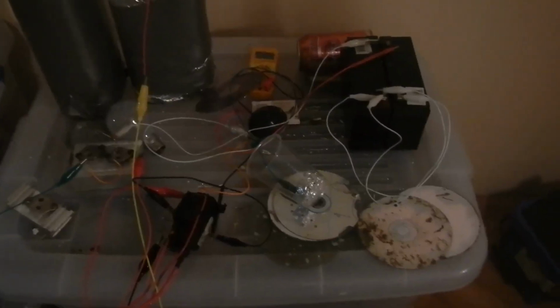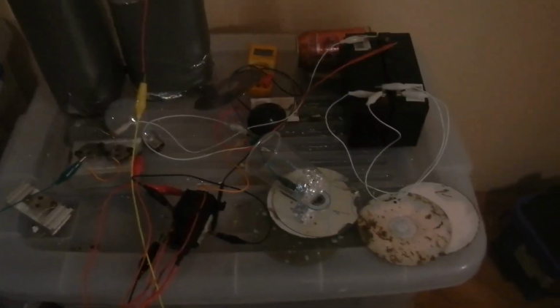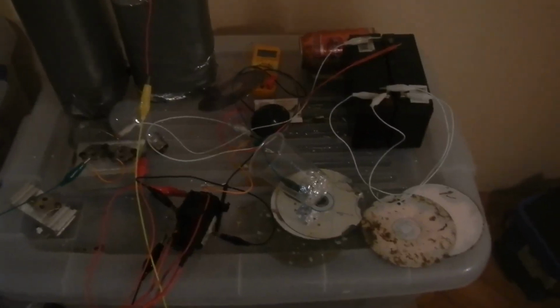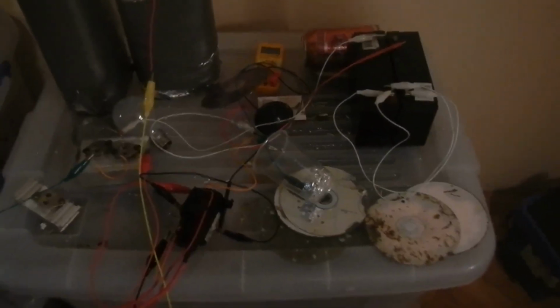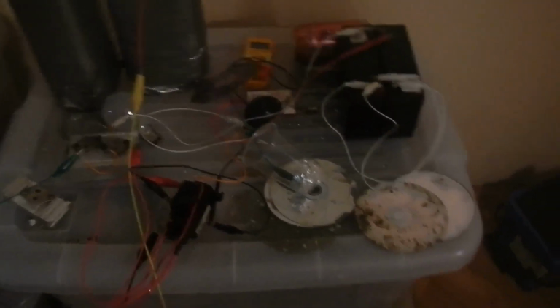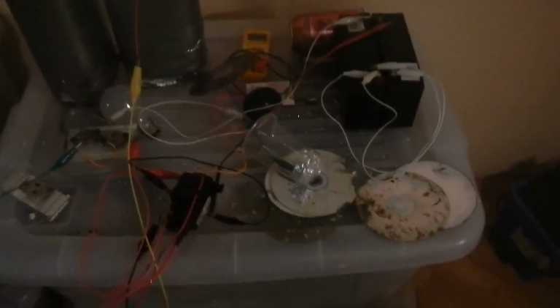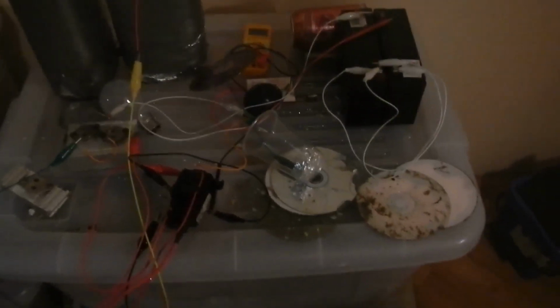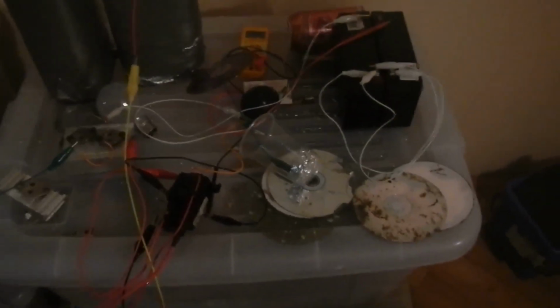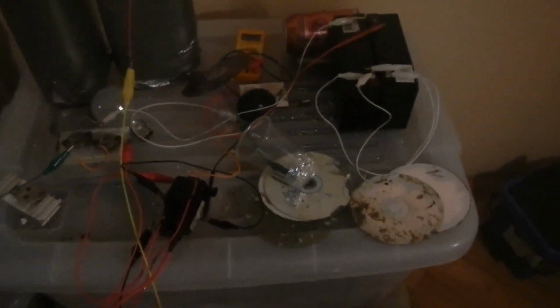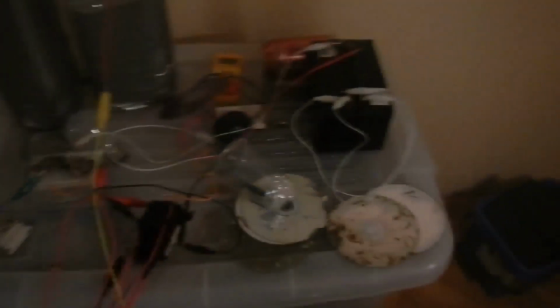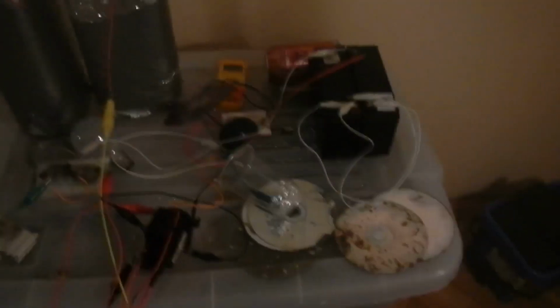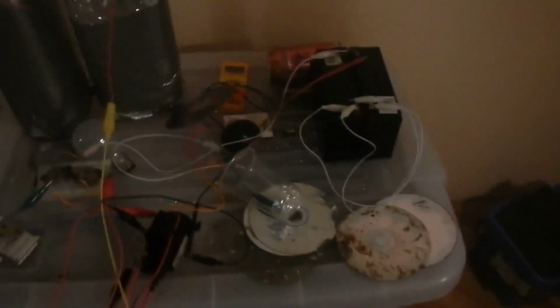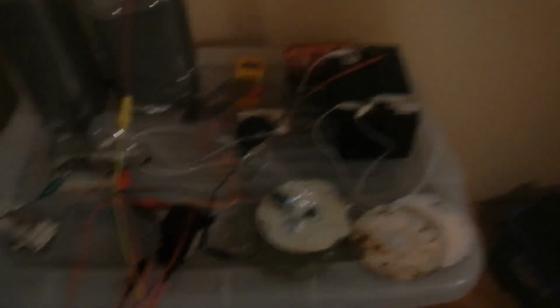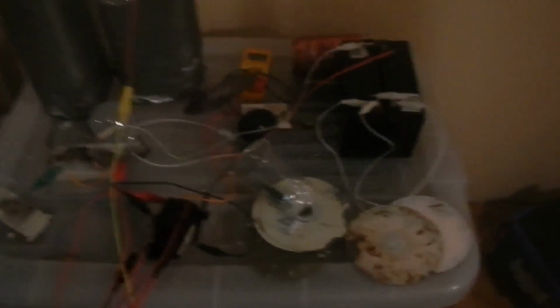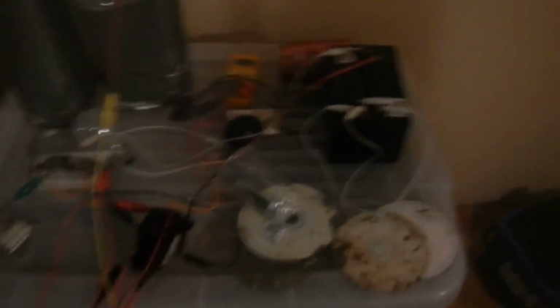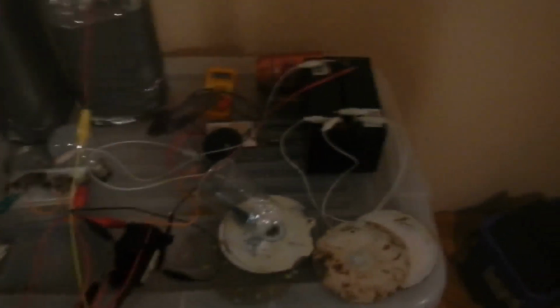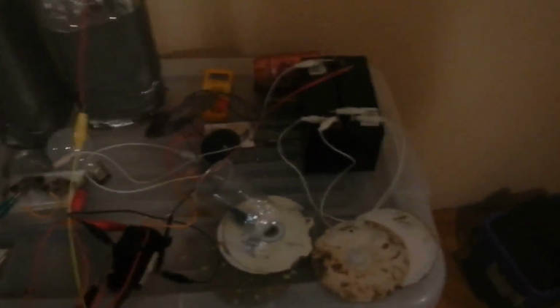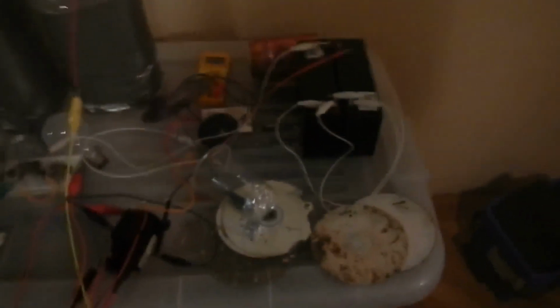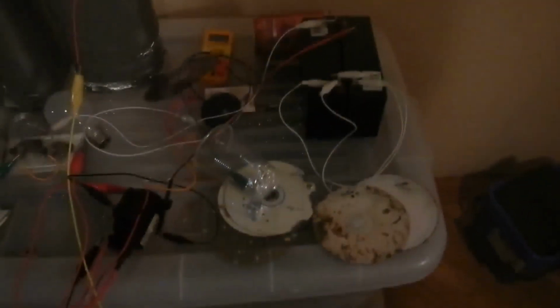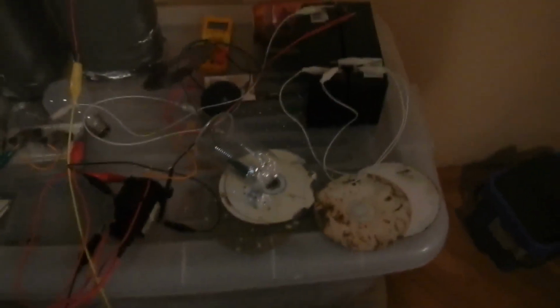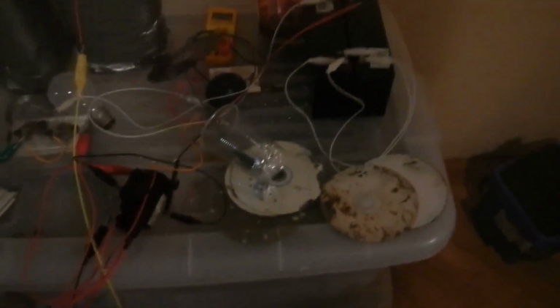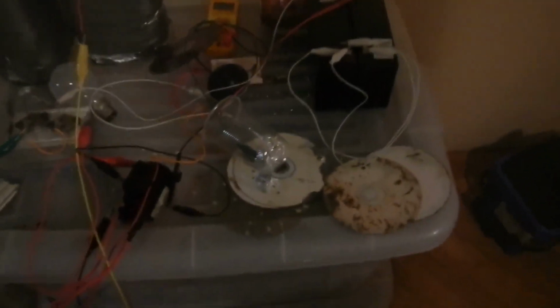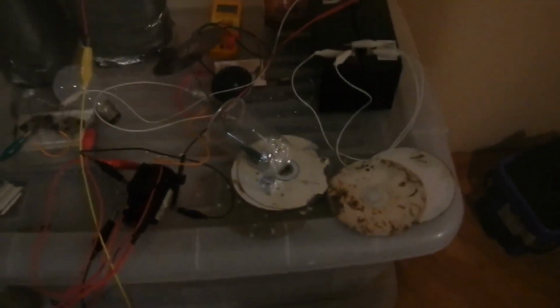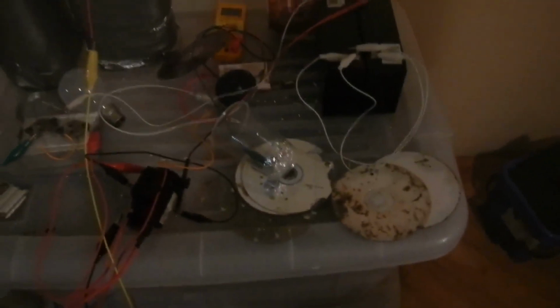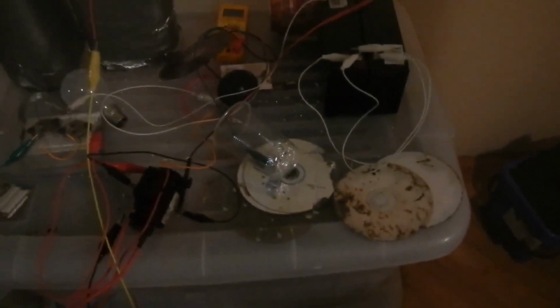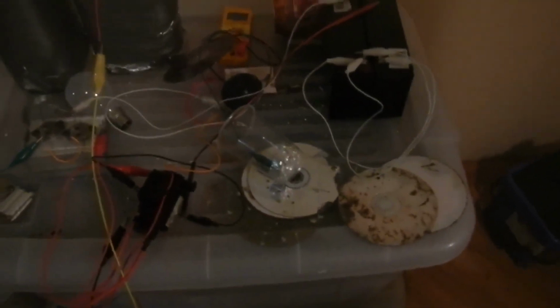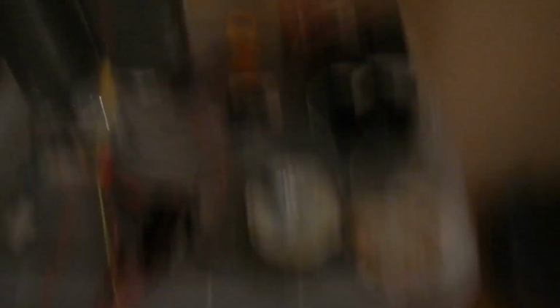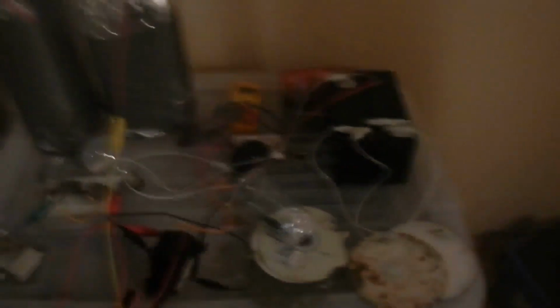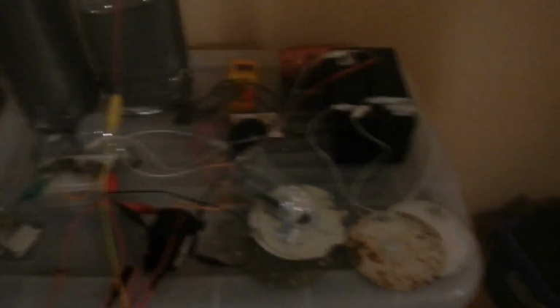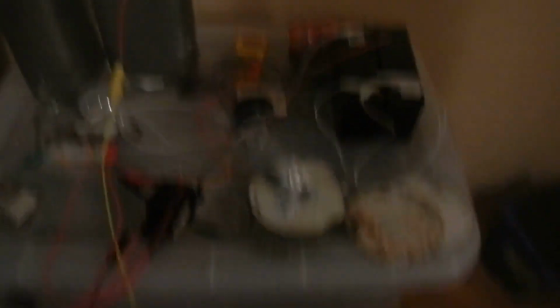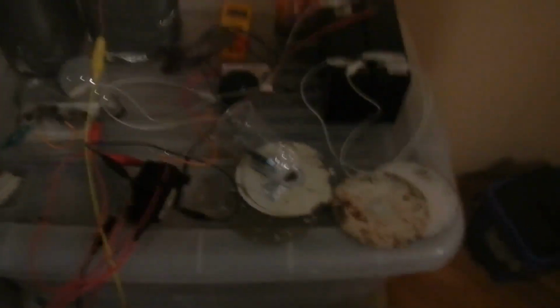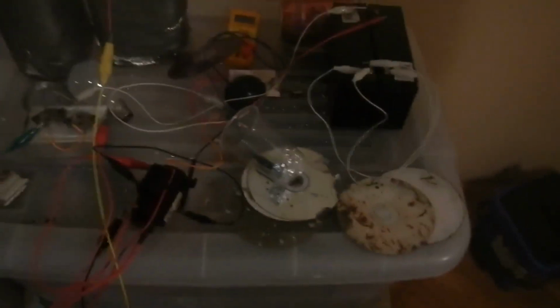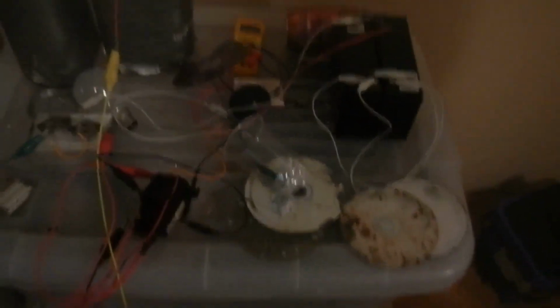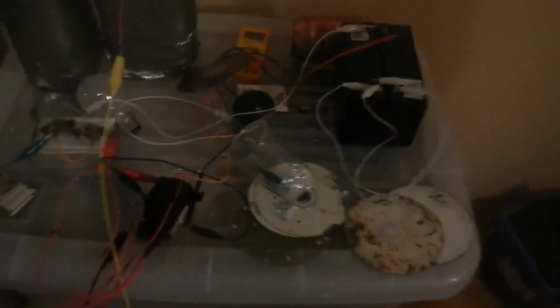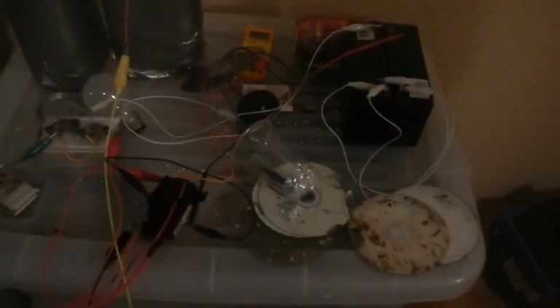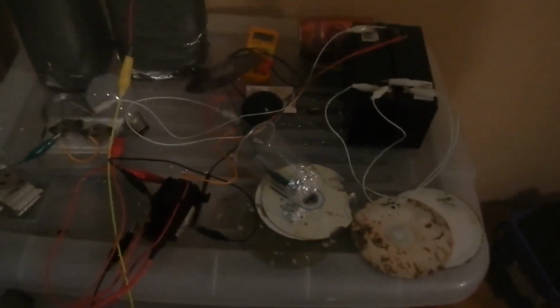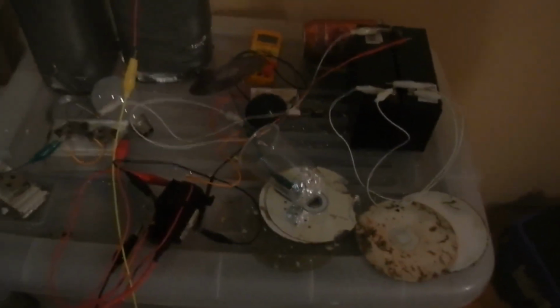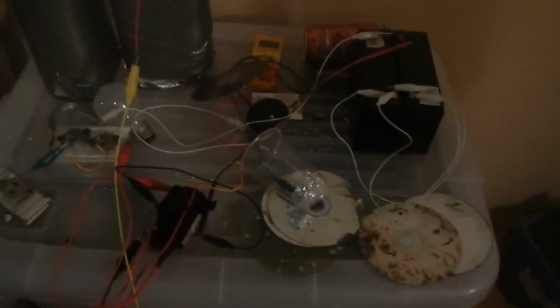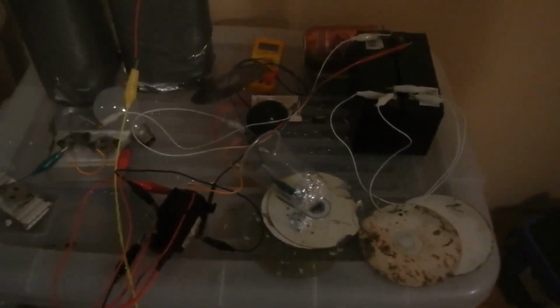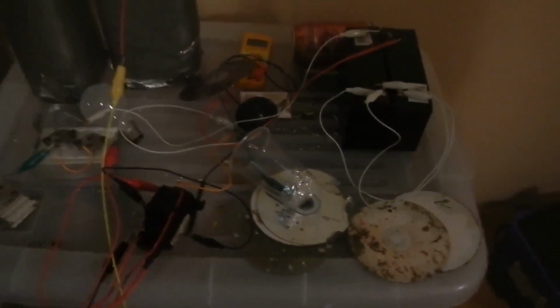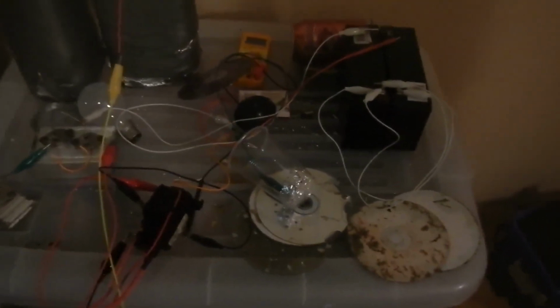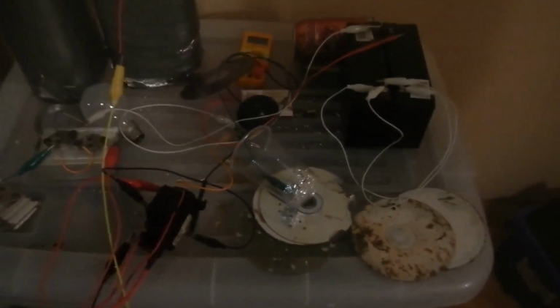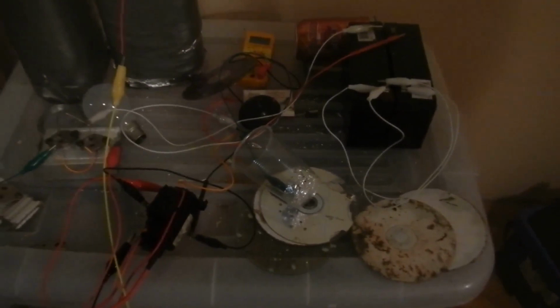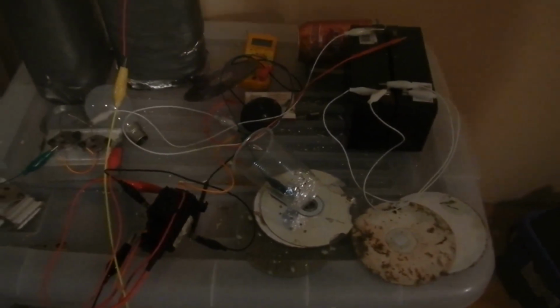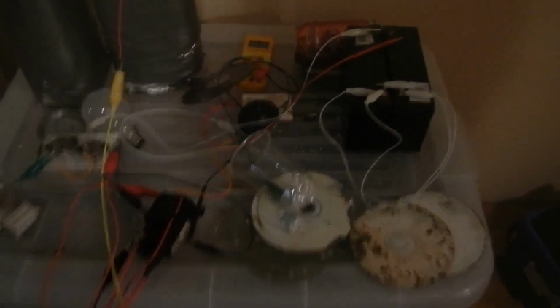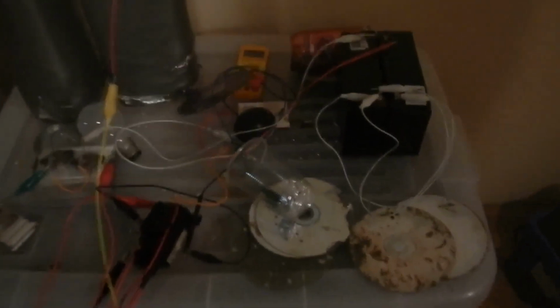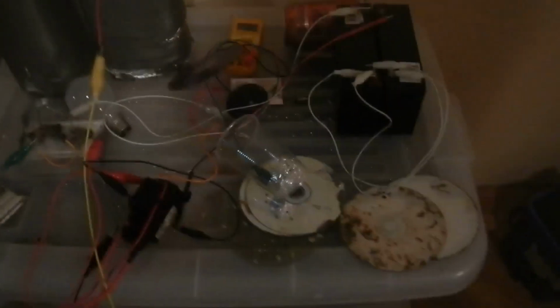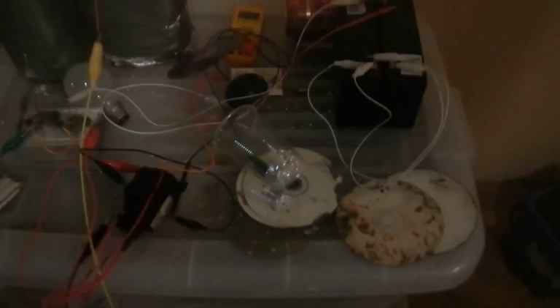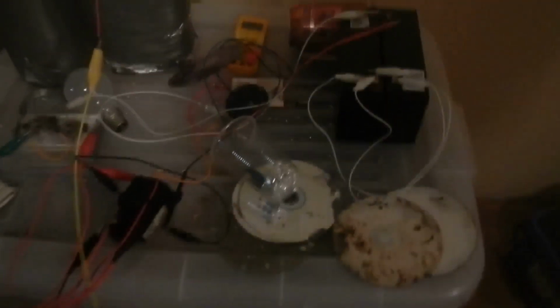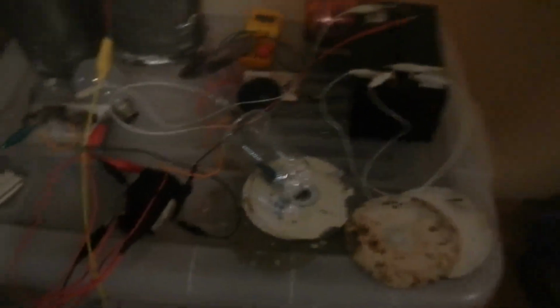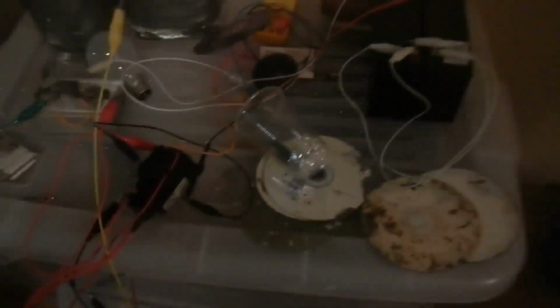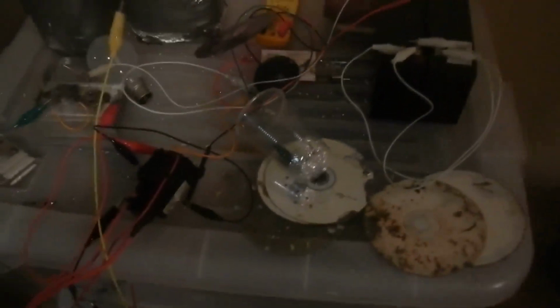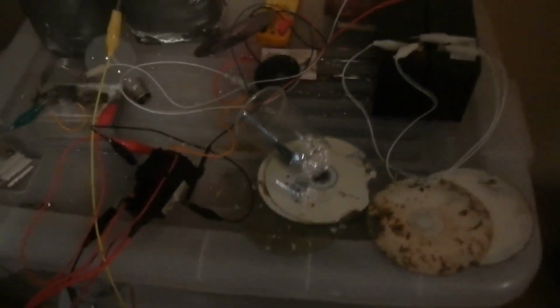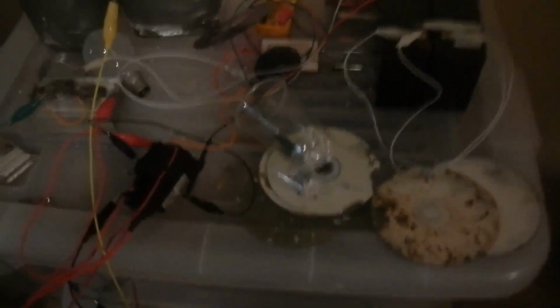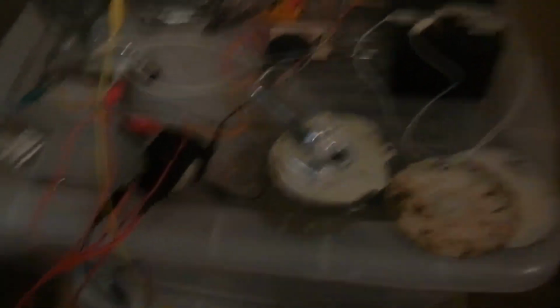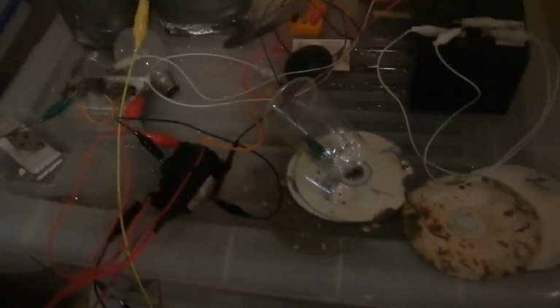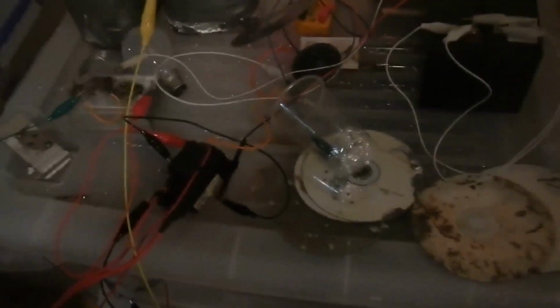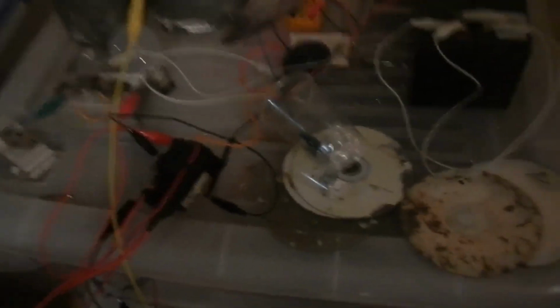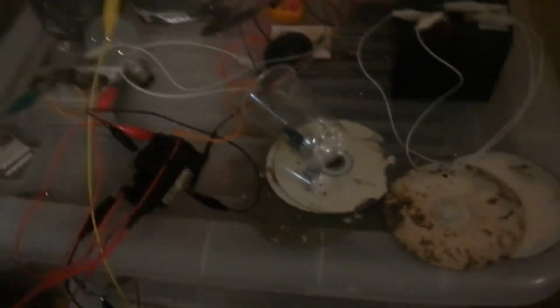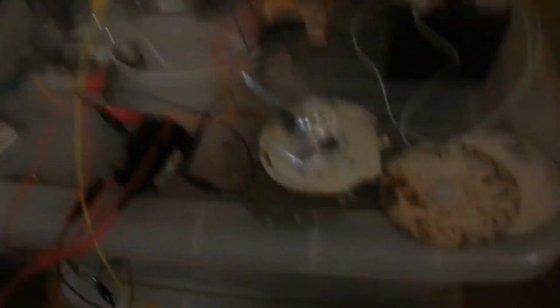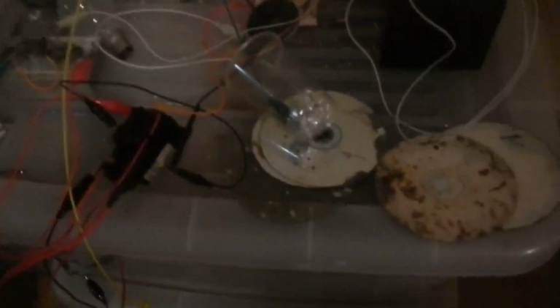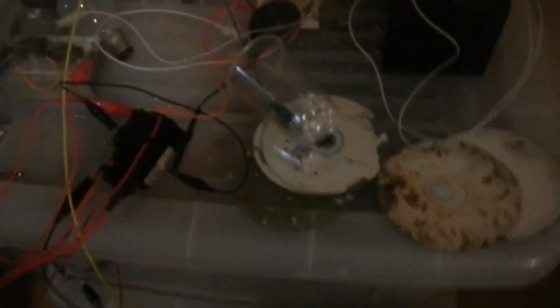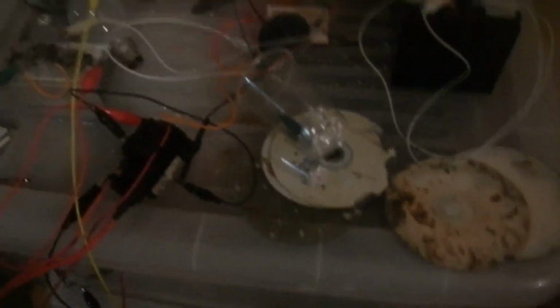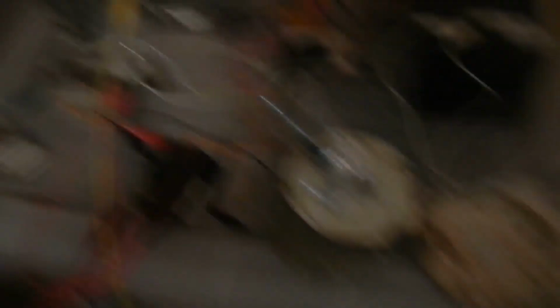G'day there. In this video I'd like to demonstrate how to use high voltage to find a leak or a hole in something that's plastic.